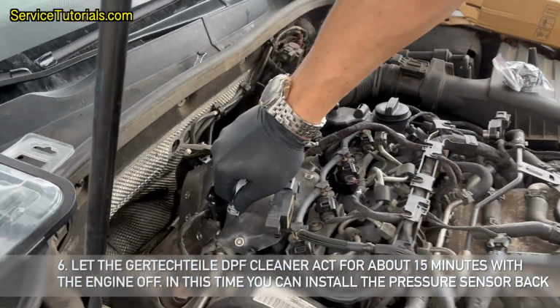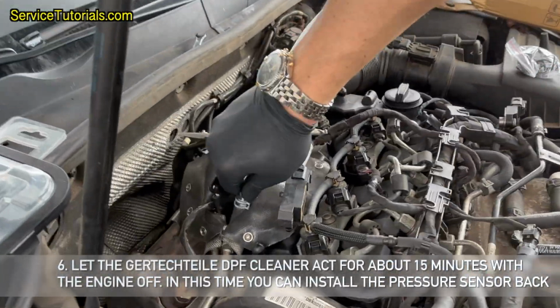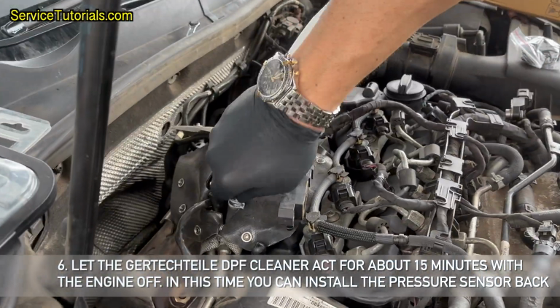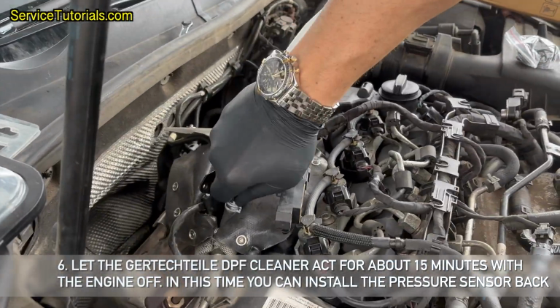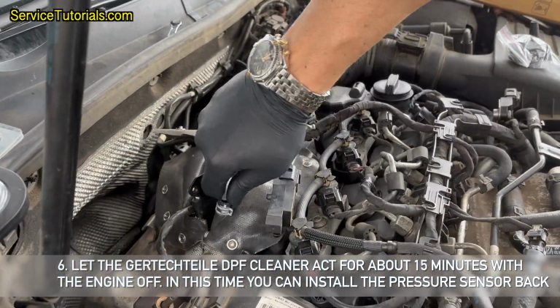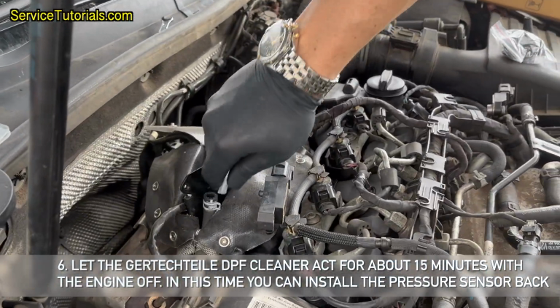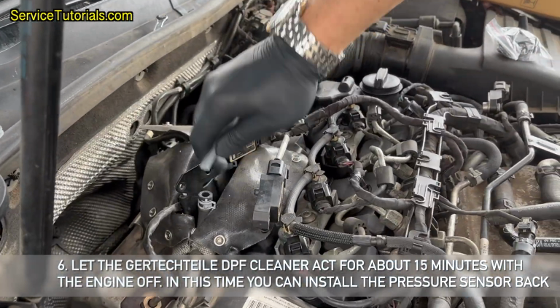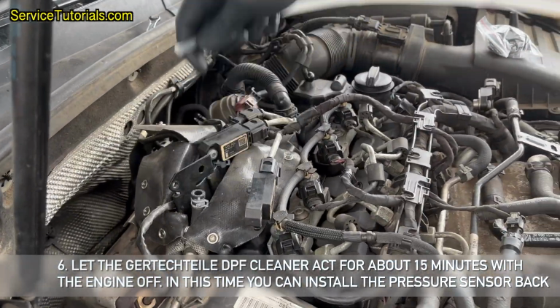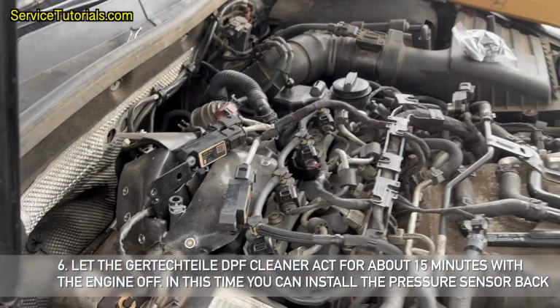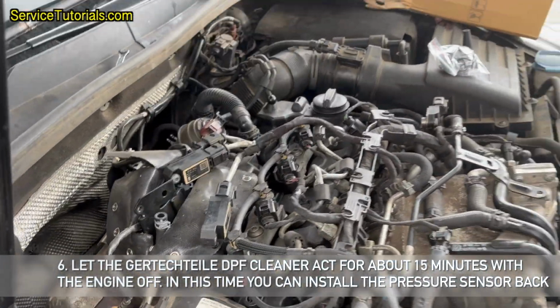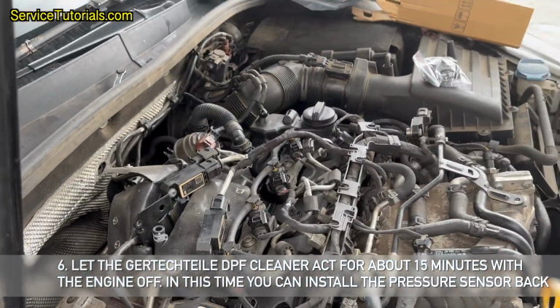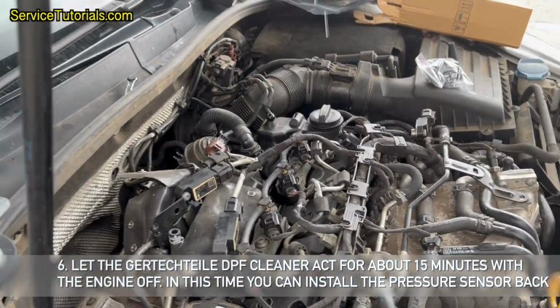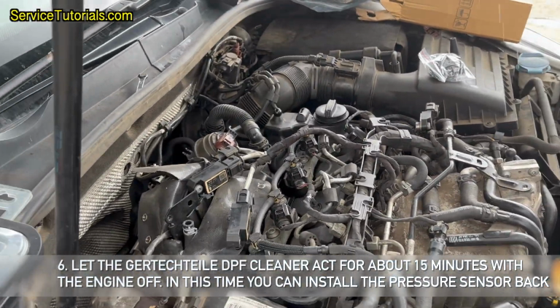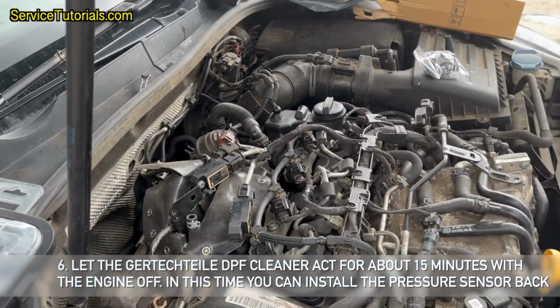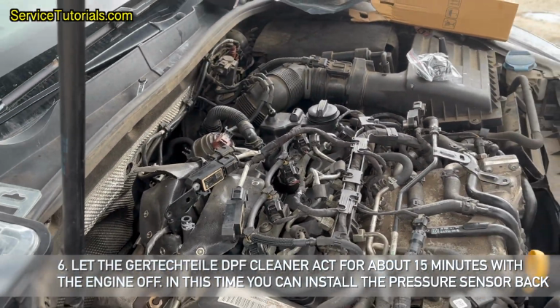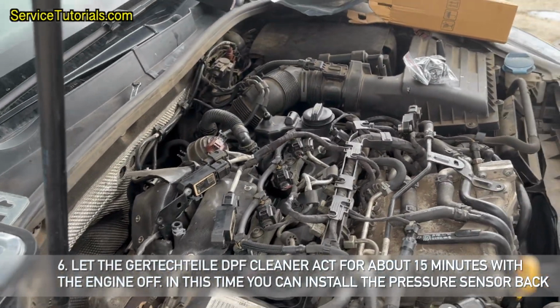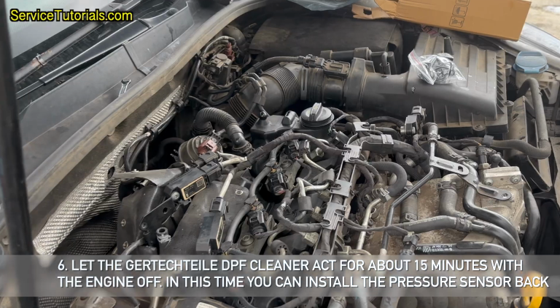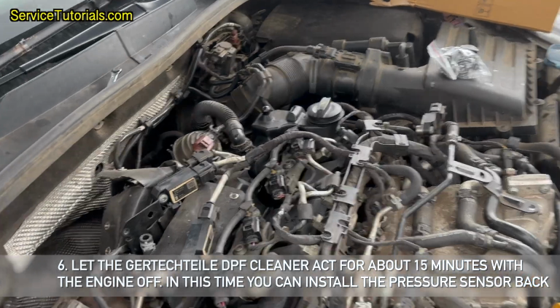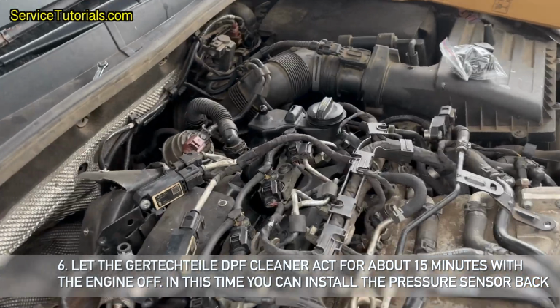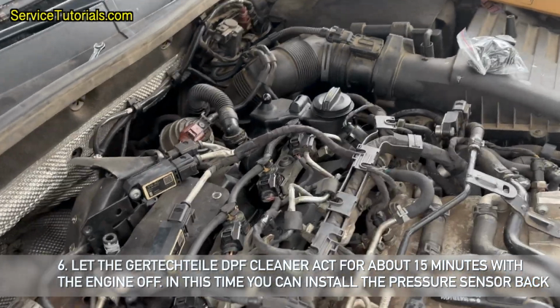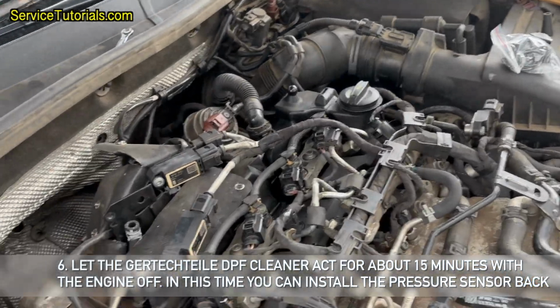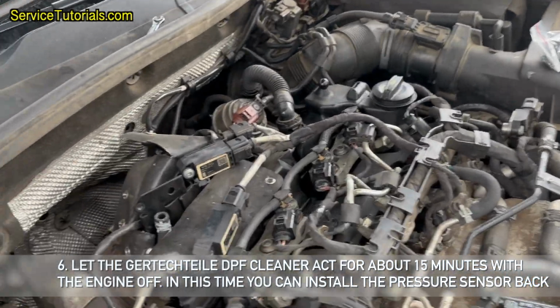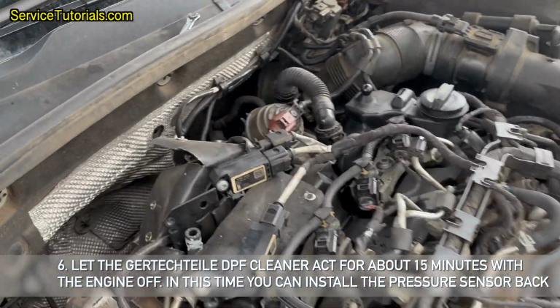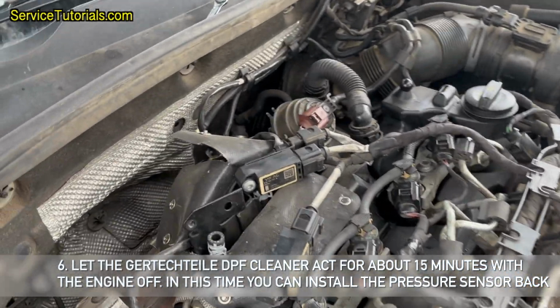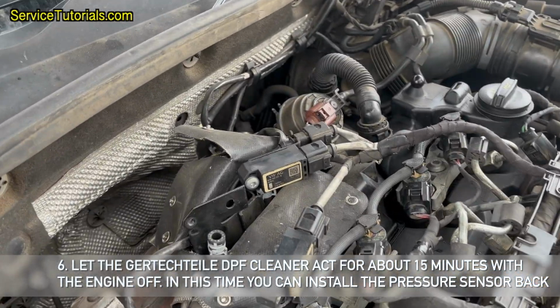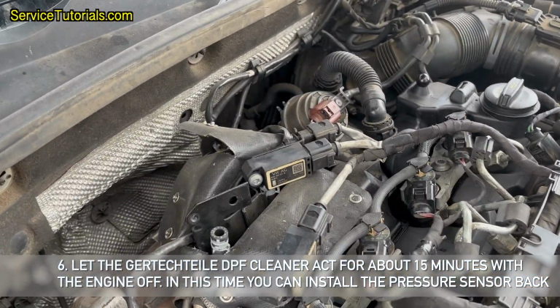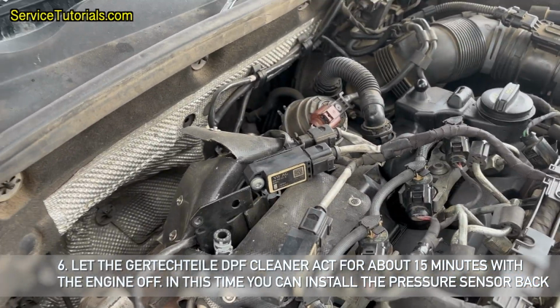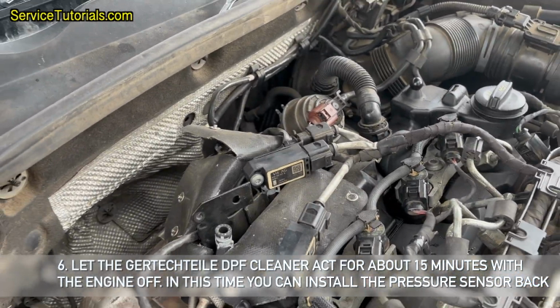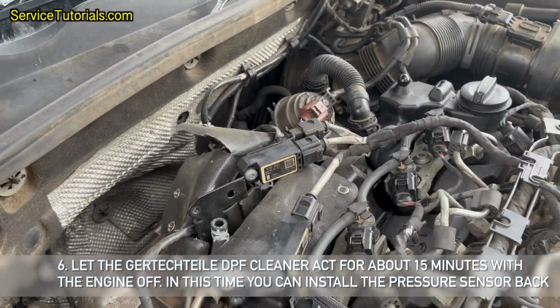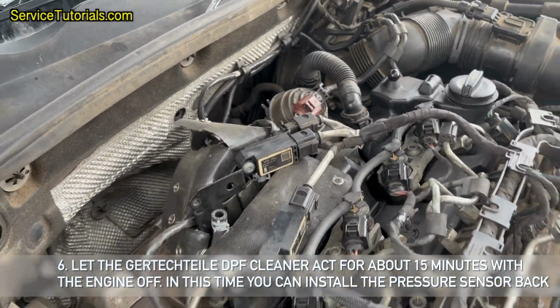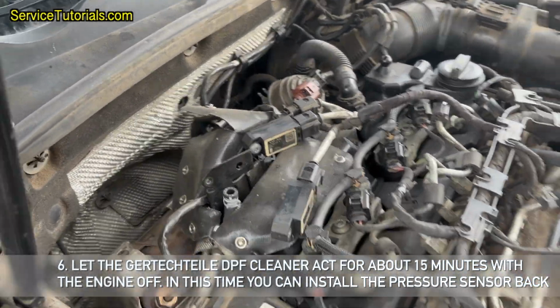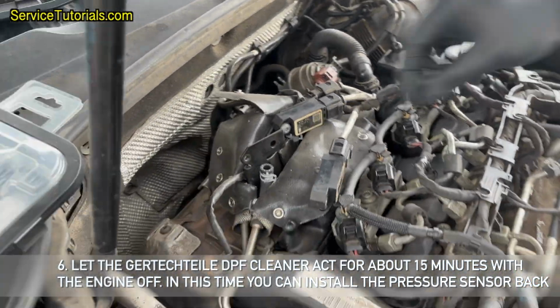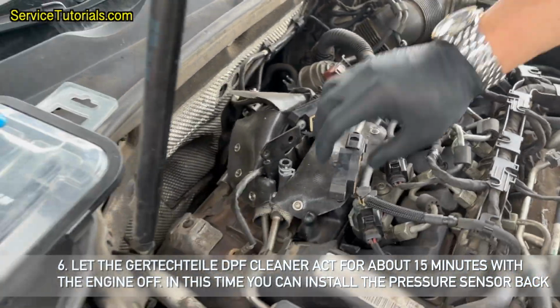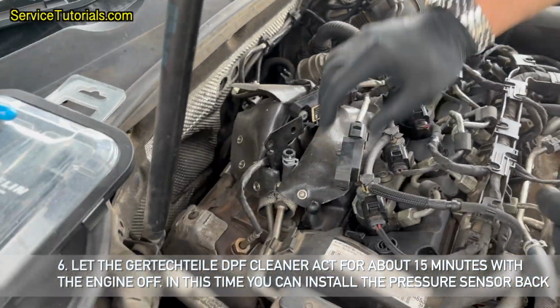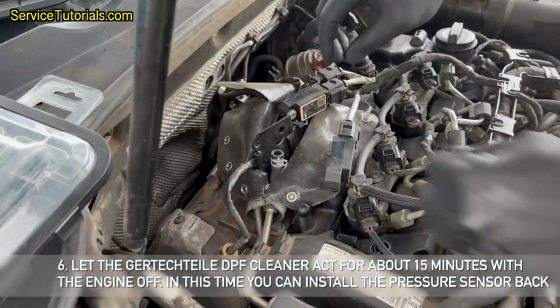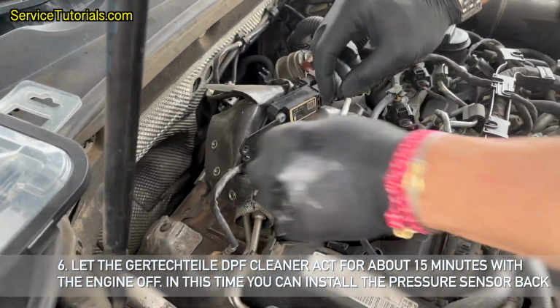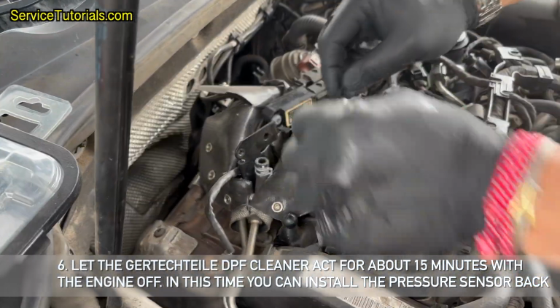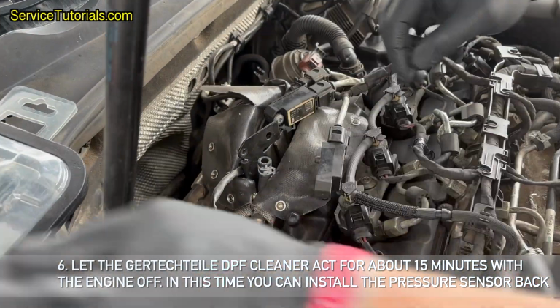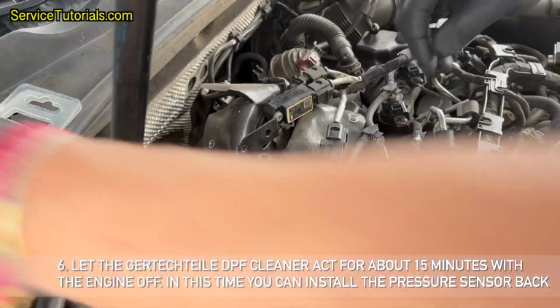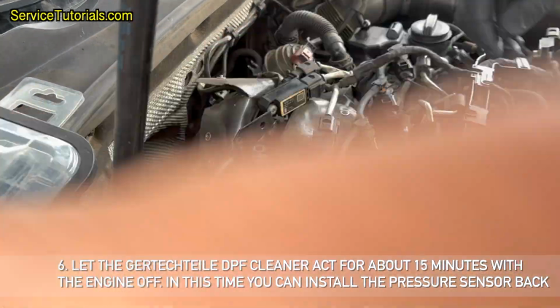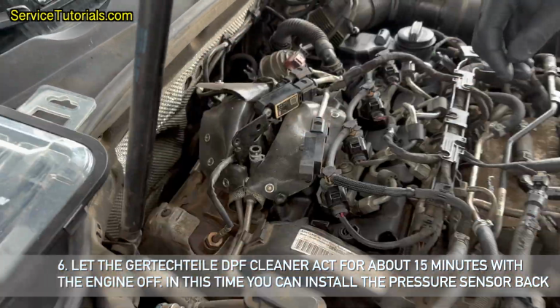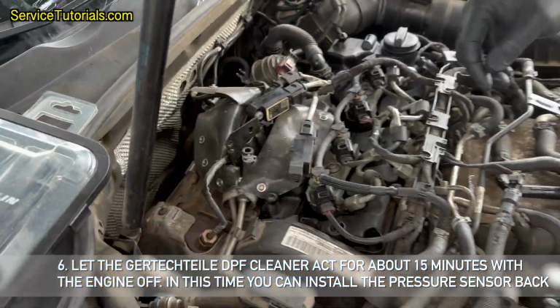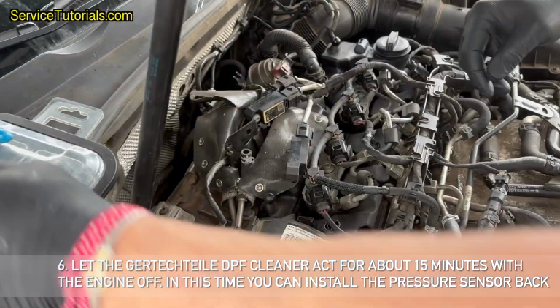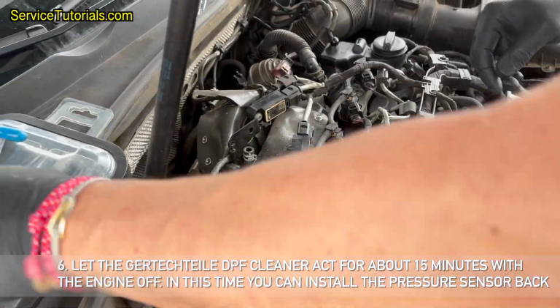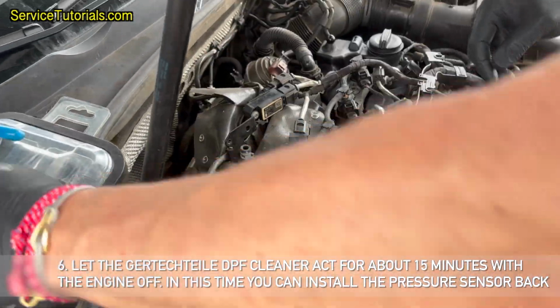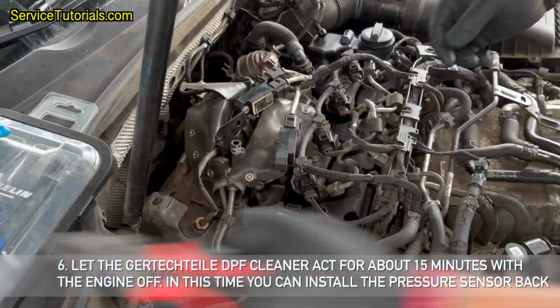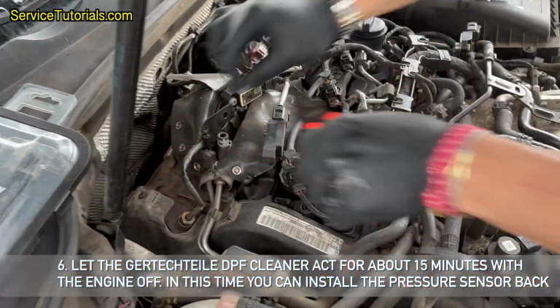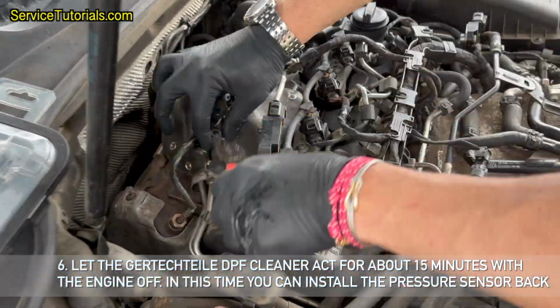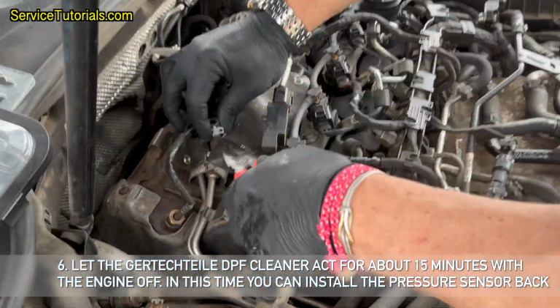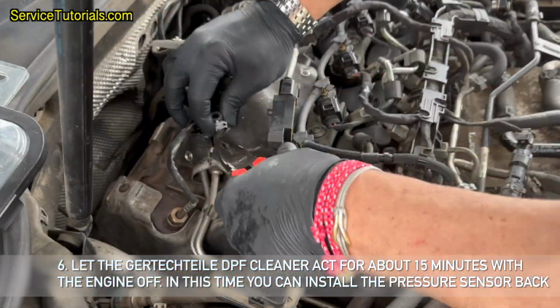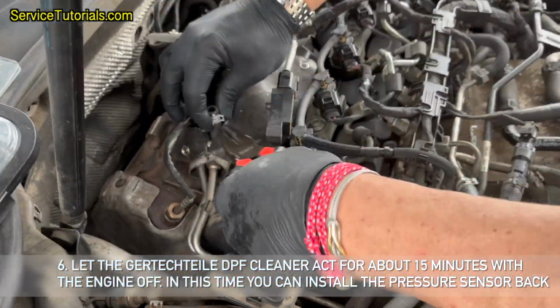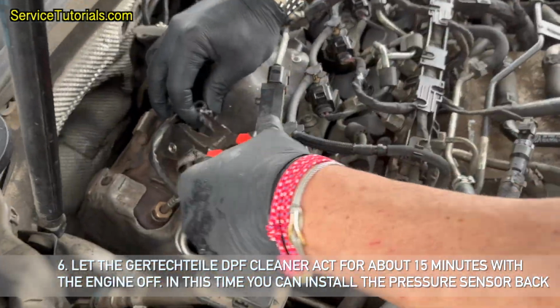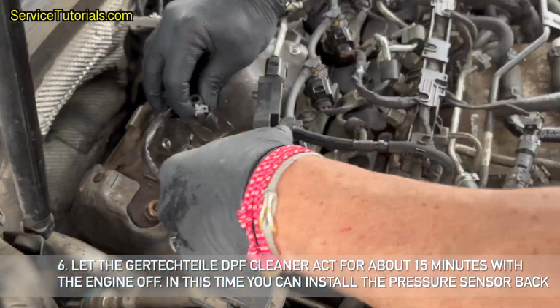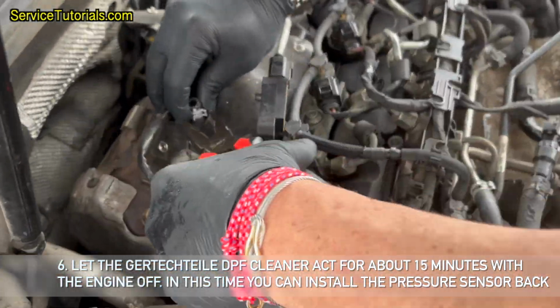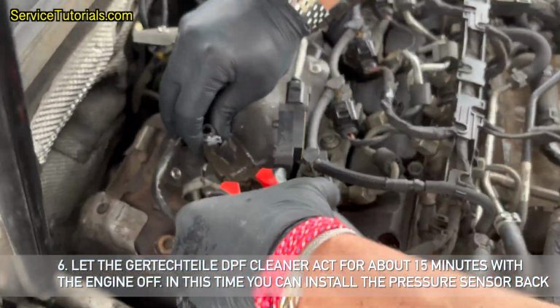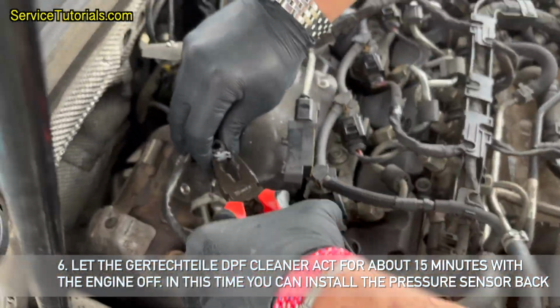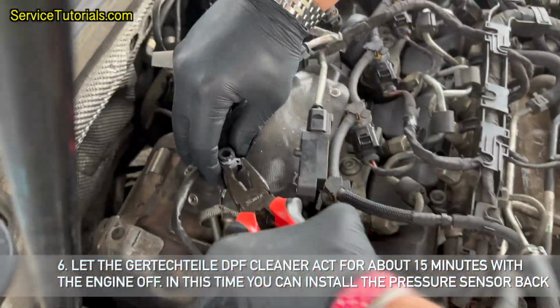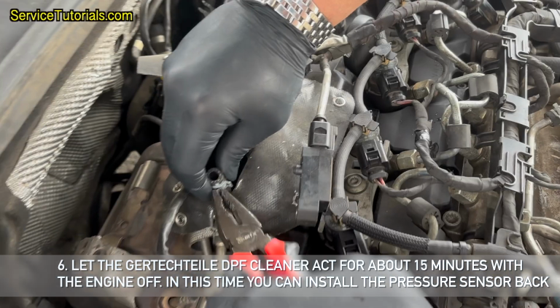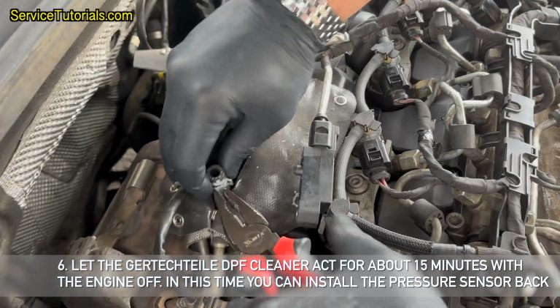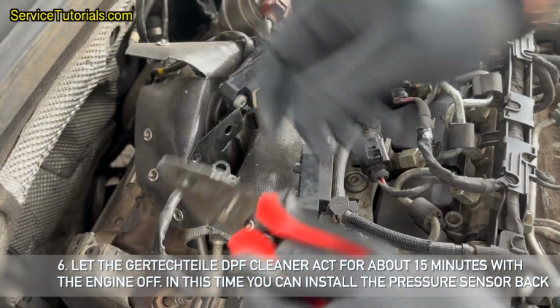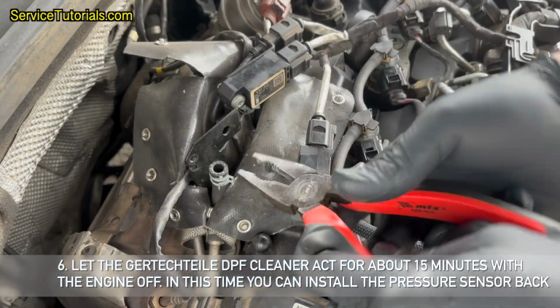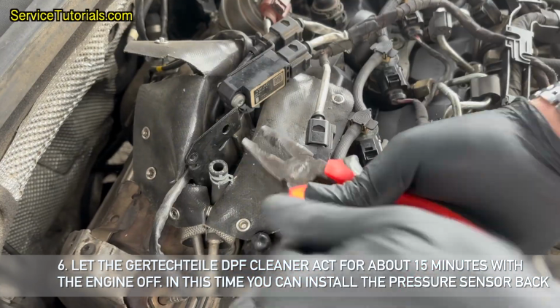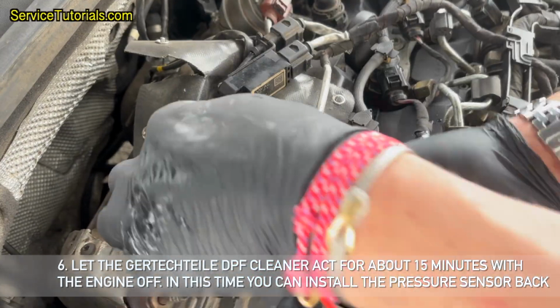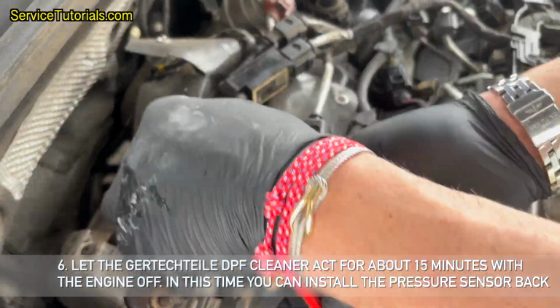Let the Gertyptile DPF cleaner act for about 15 minutes with the engine off. During this time, you can install the pressure sensor back.